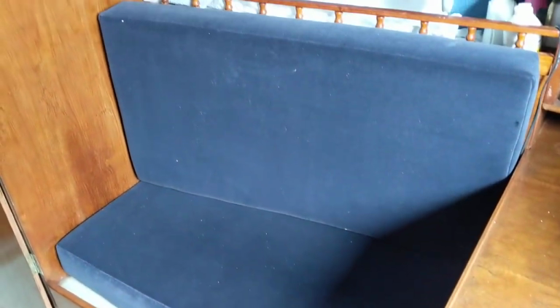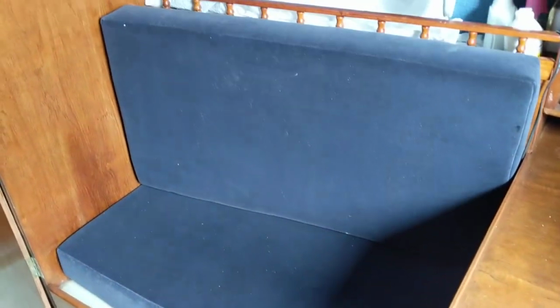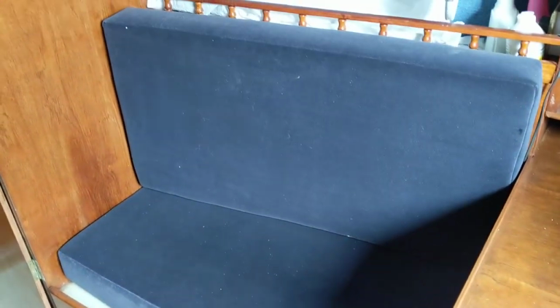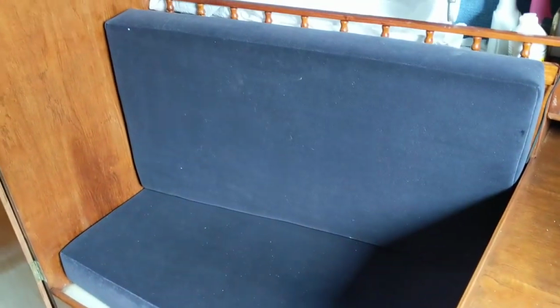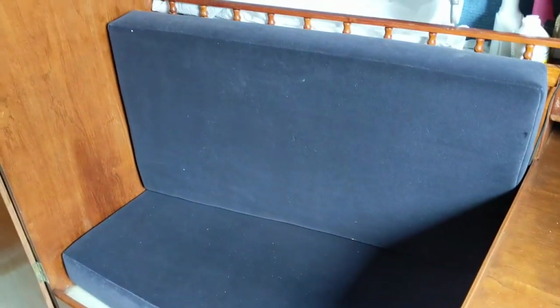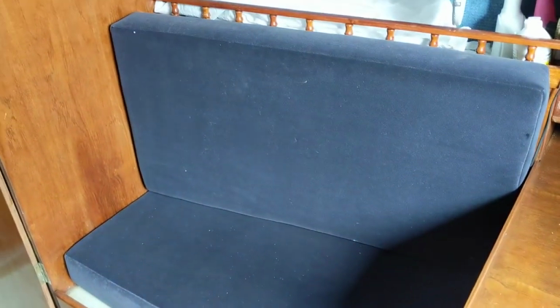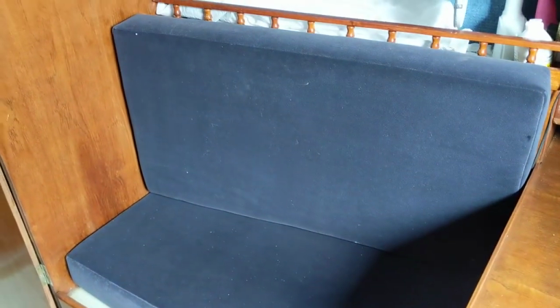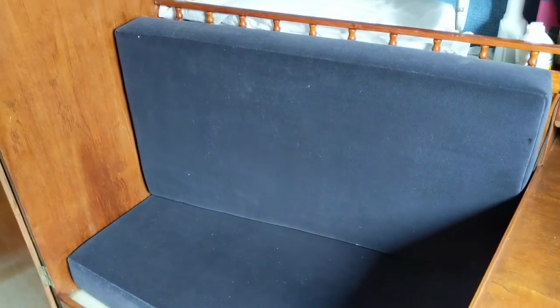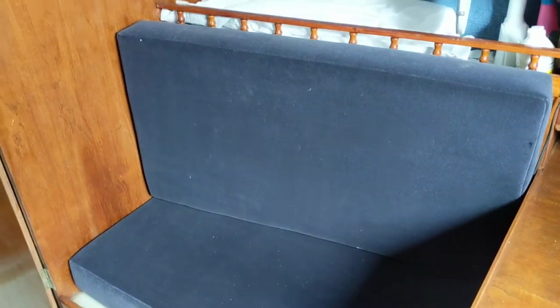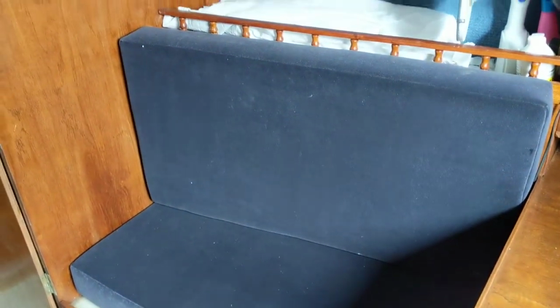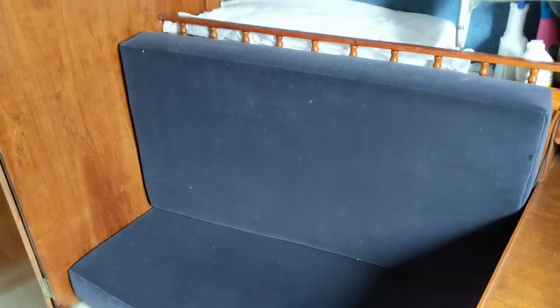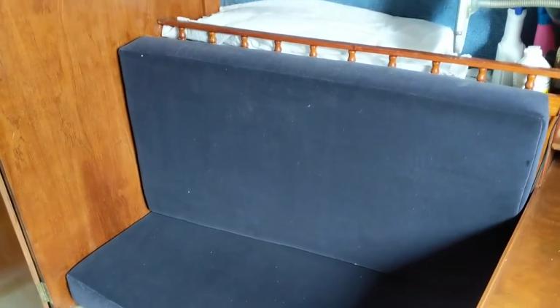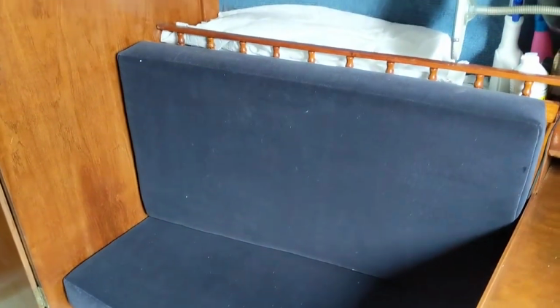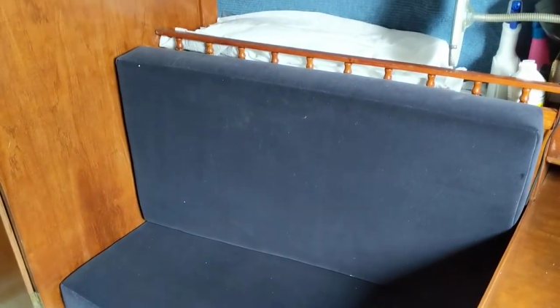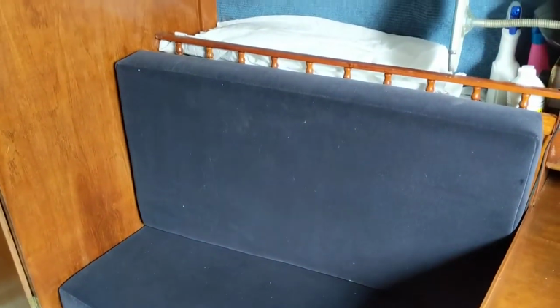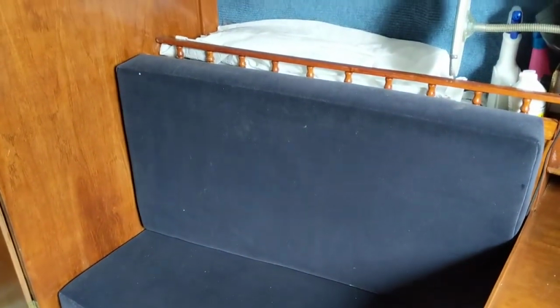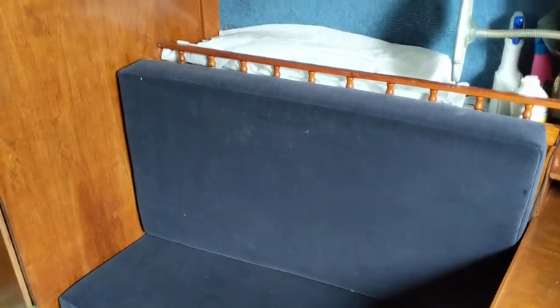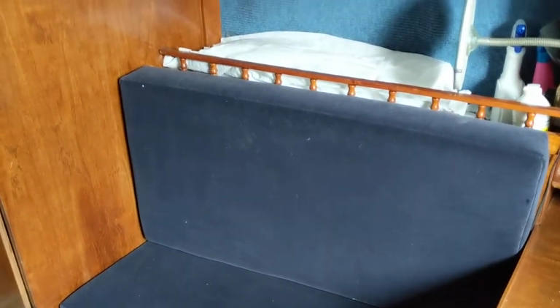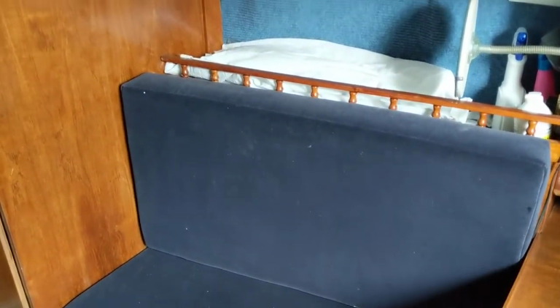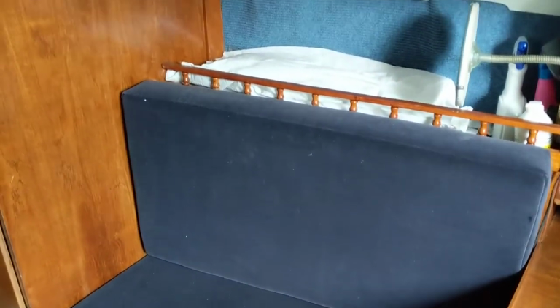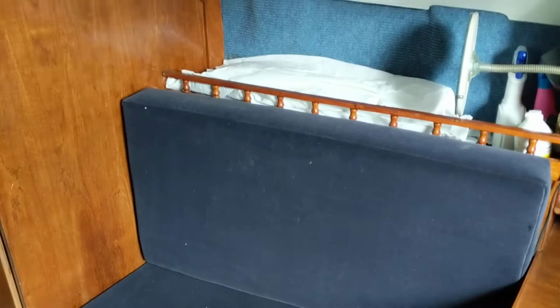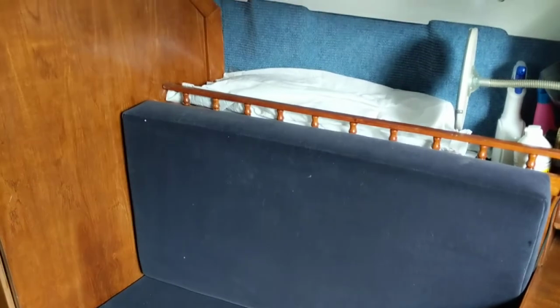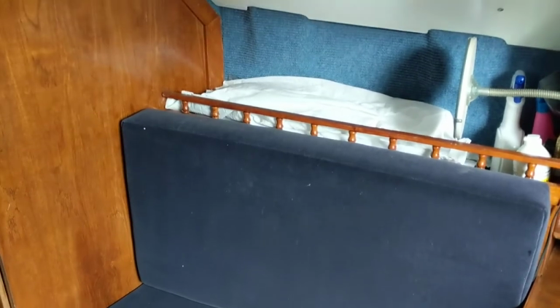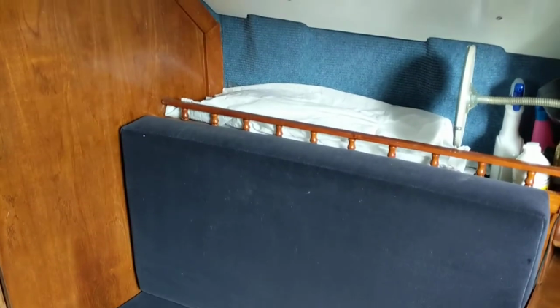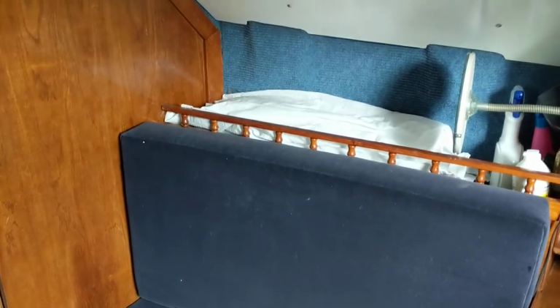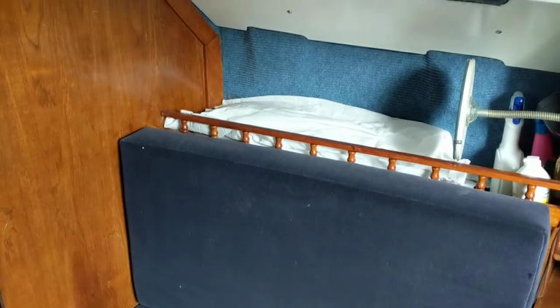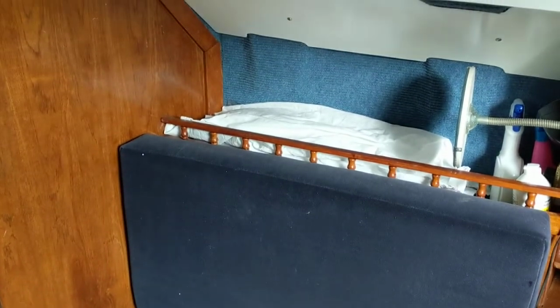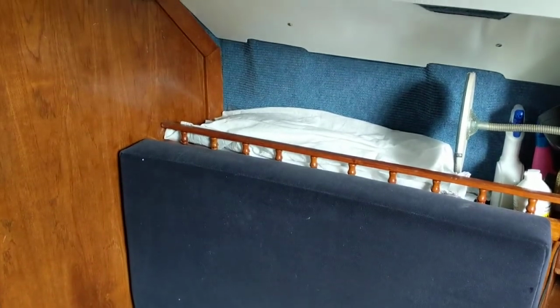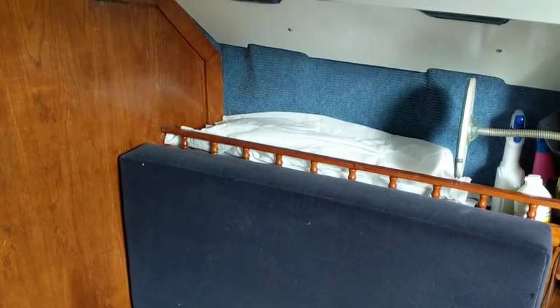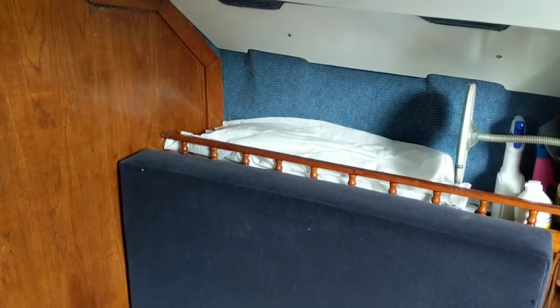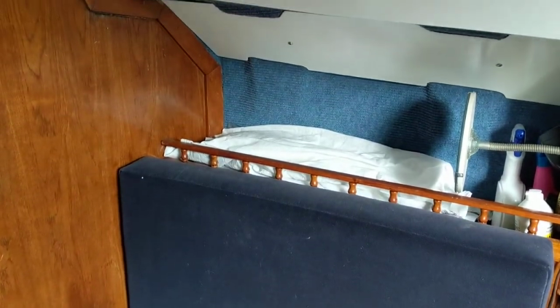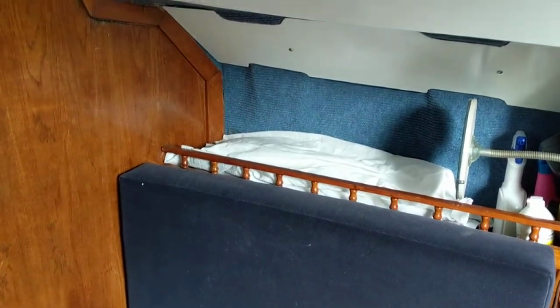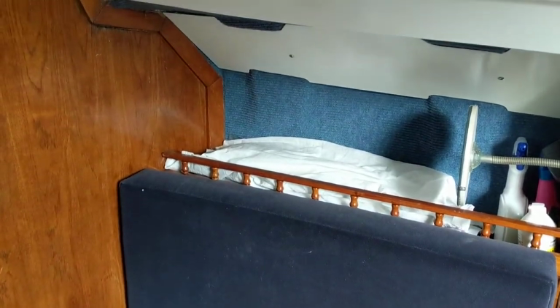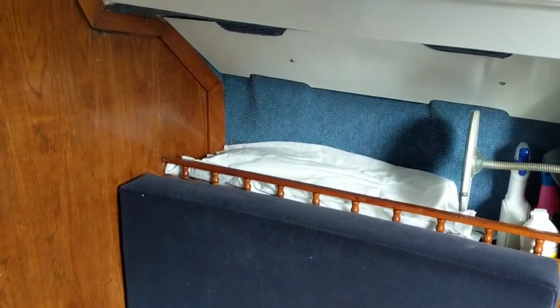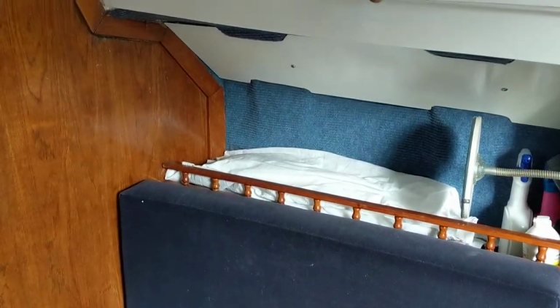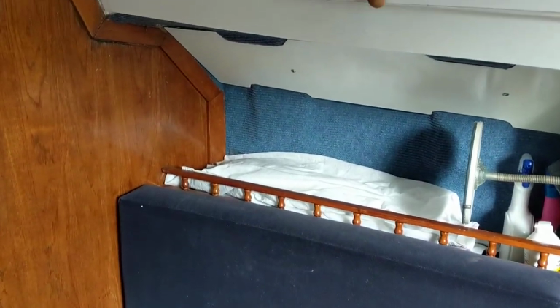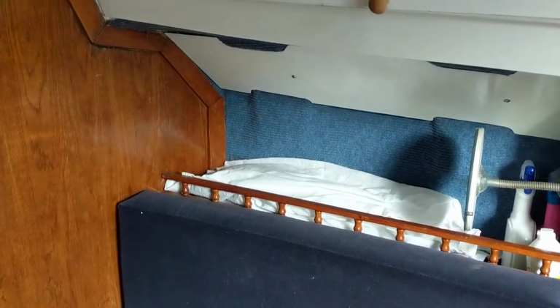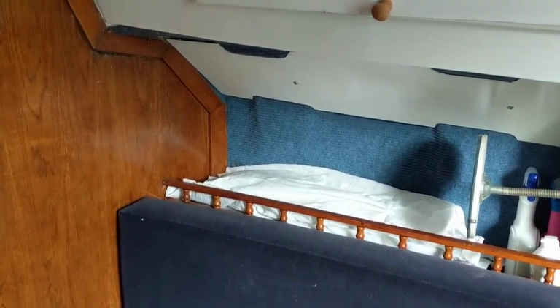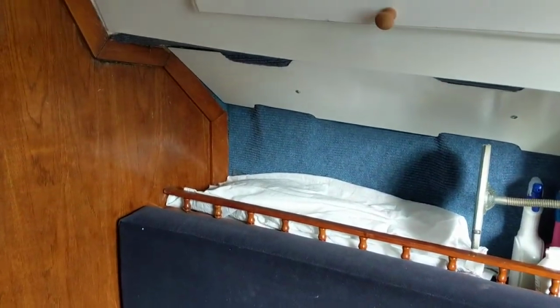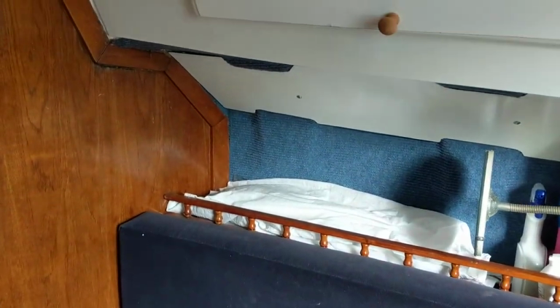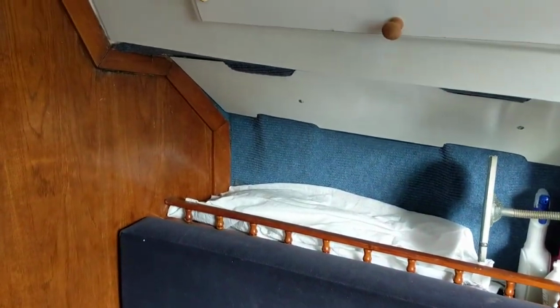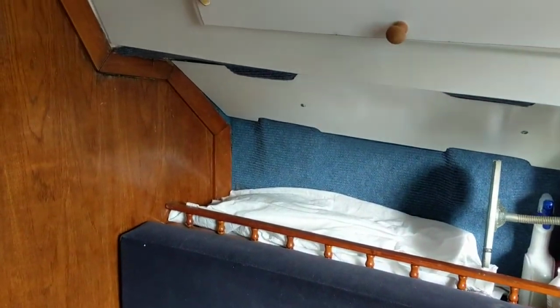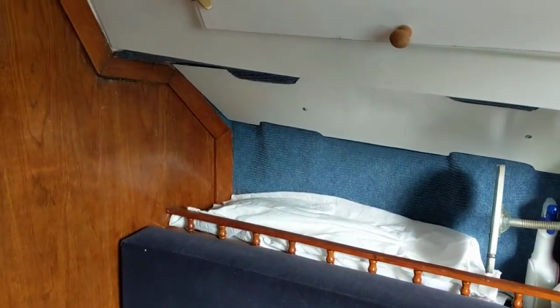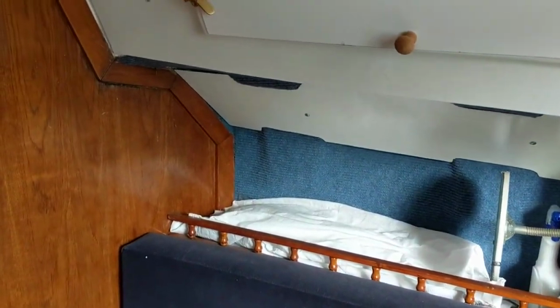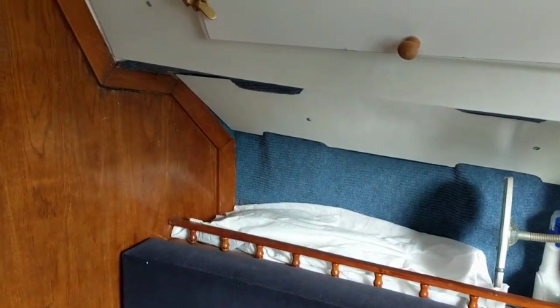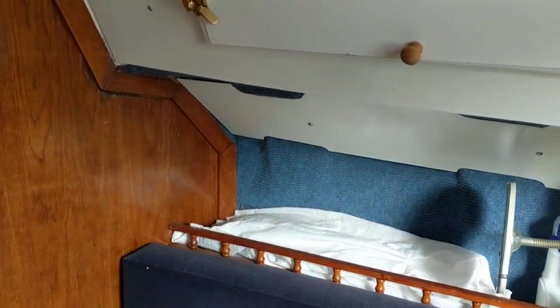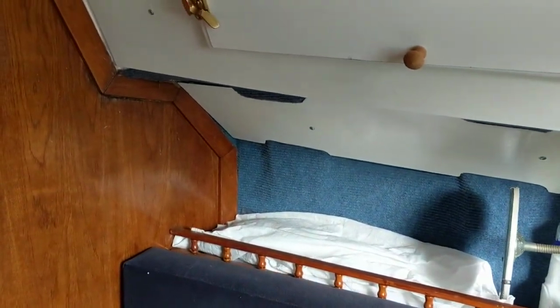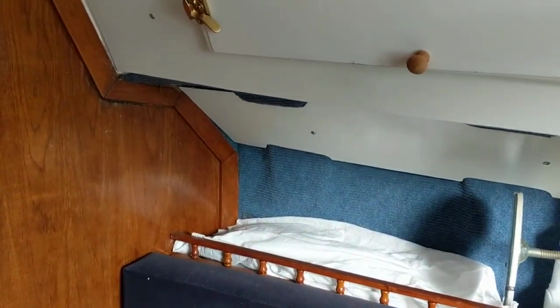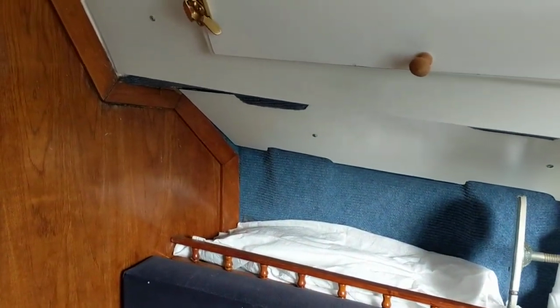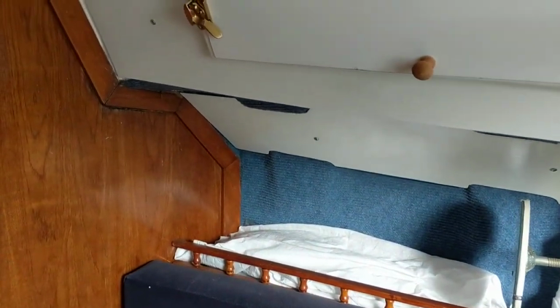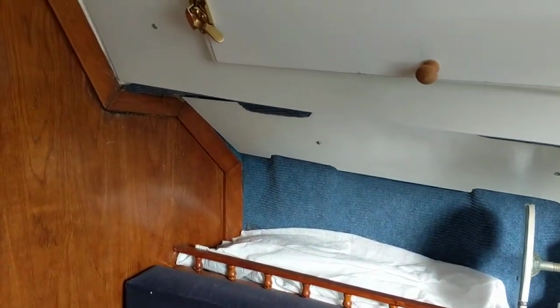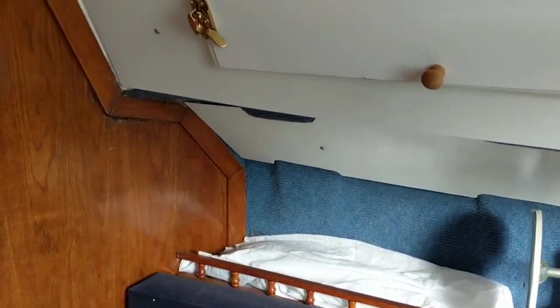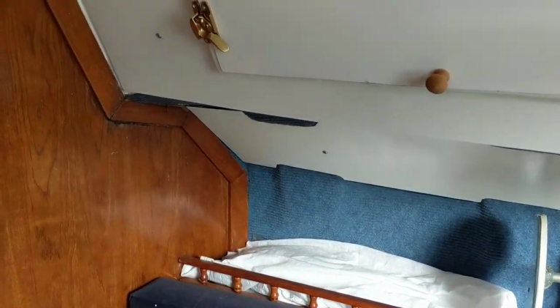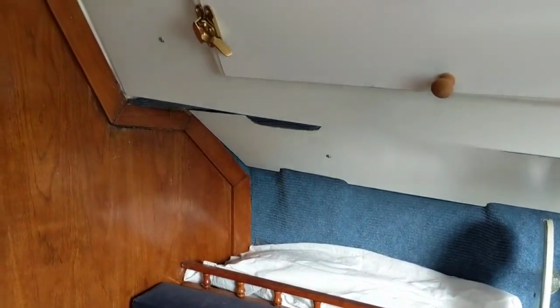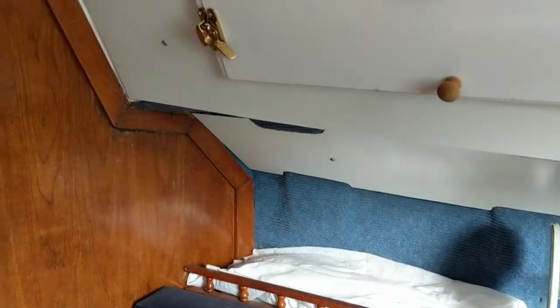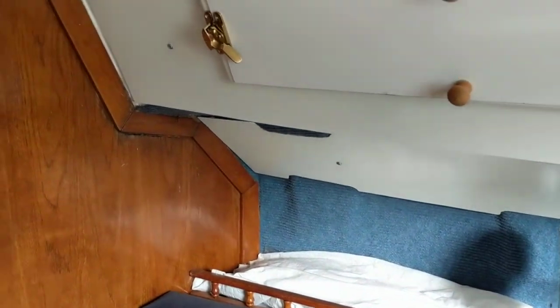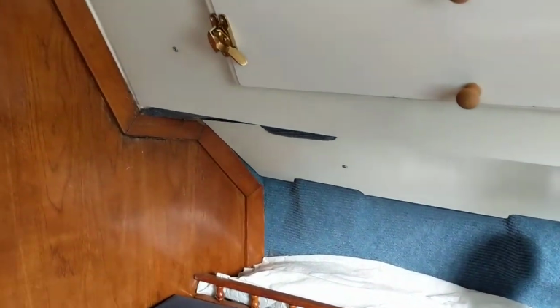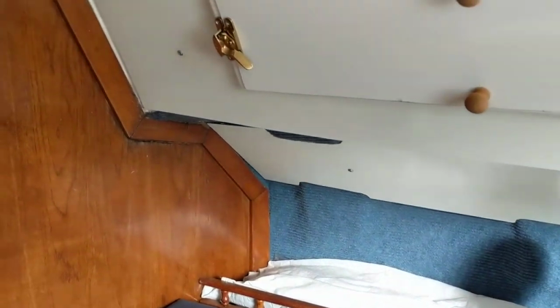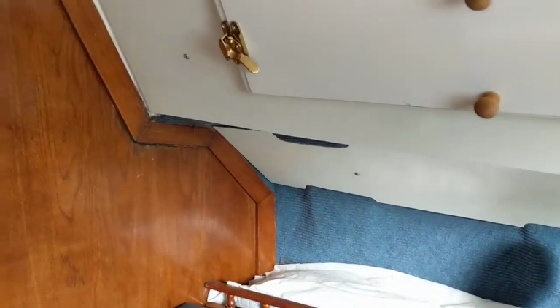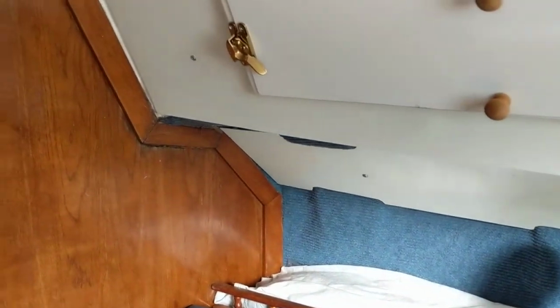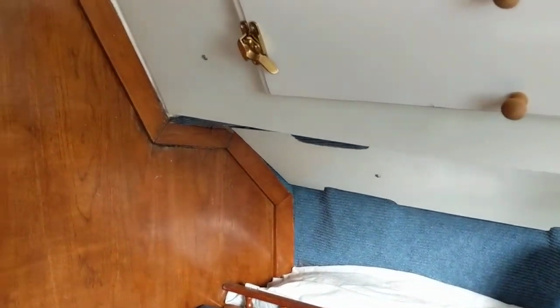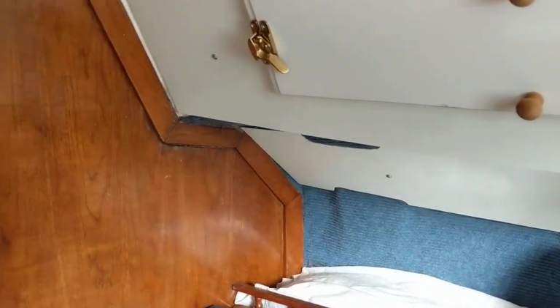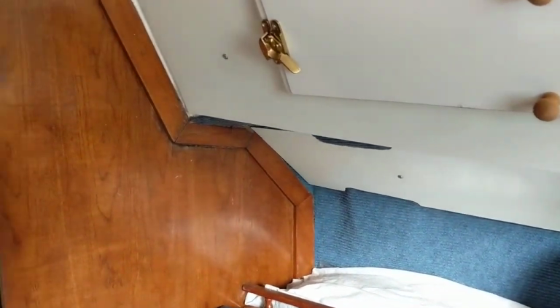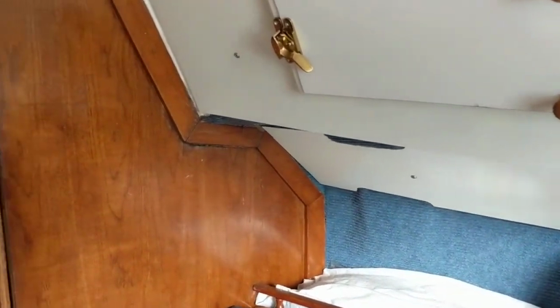This boat owner has made some really nice hard covers for the windows; the photographs show them with those off.